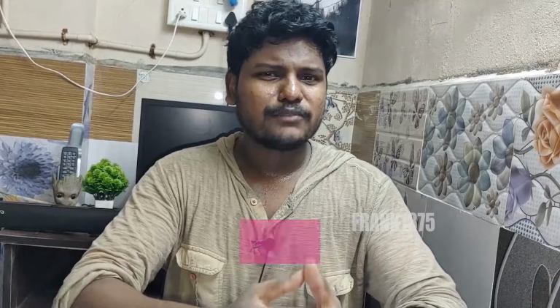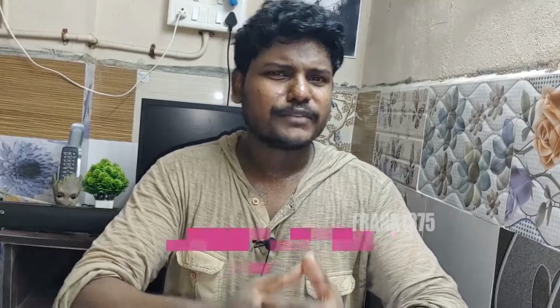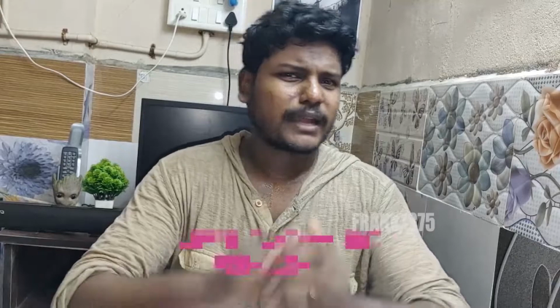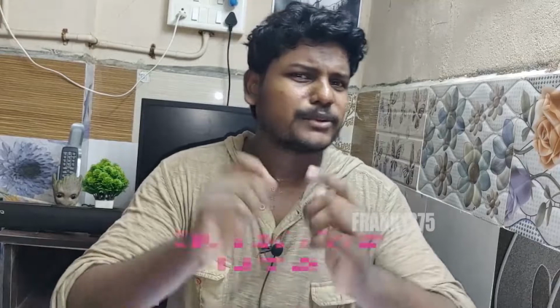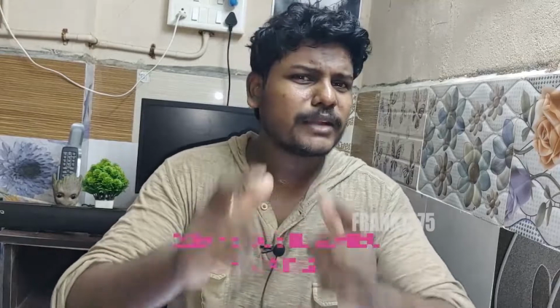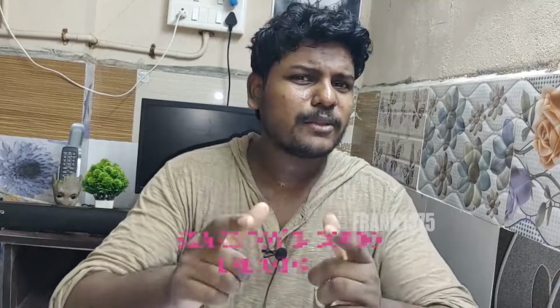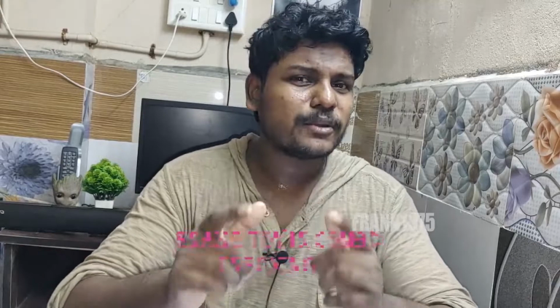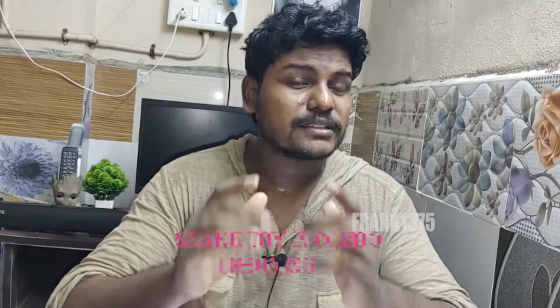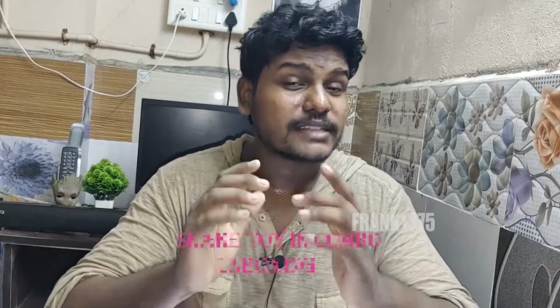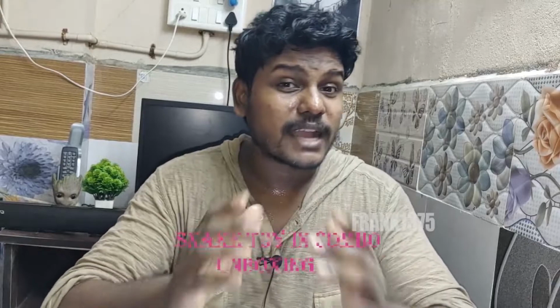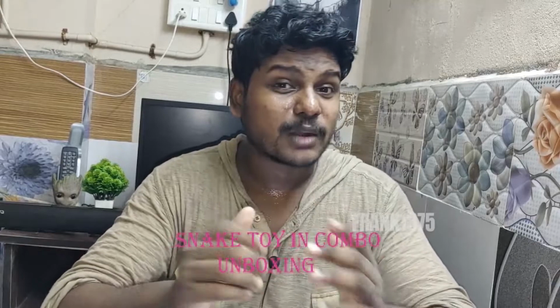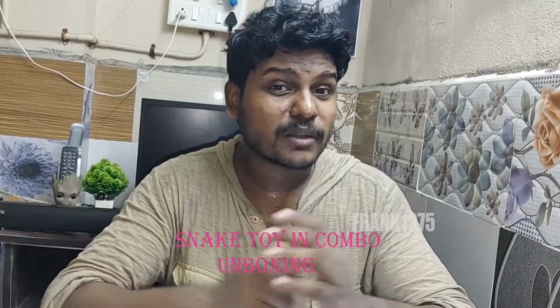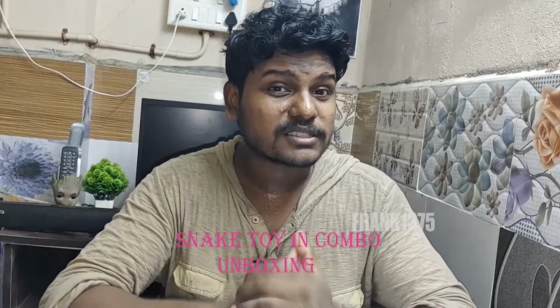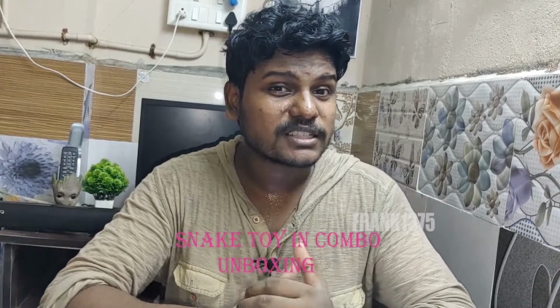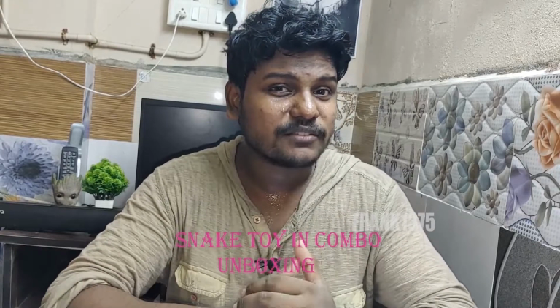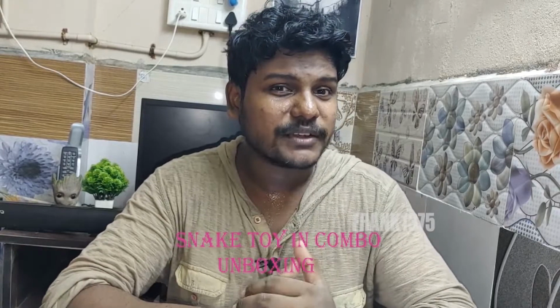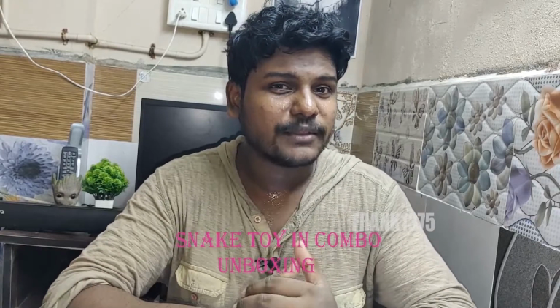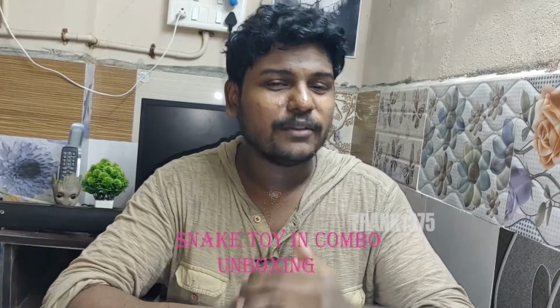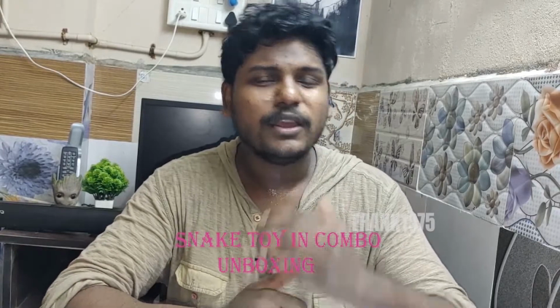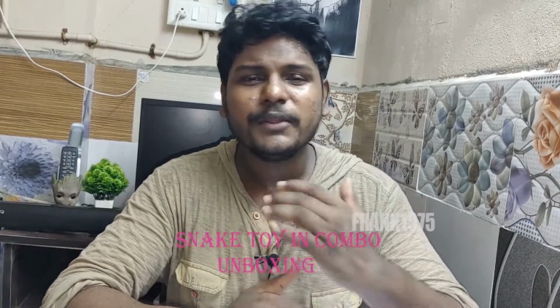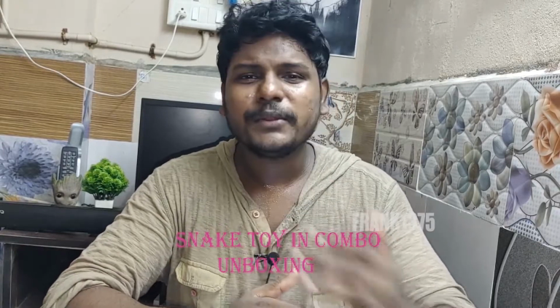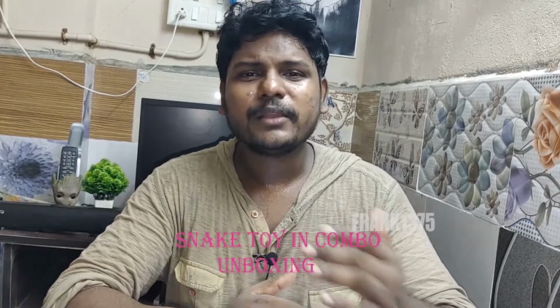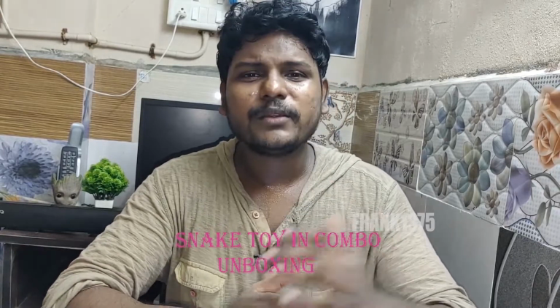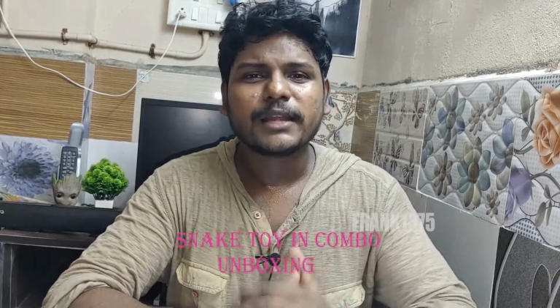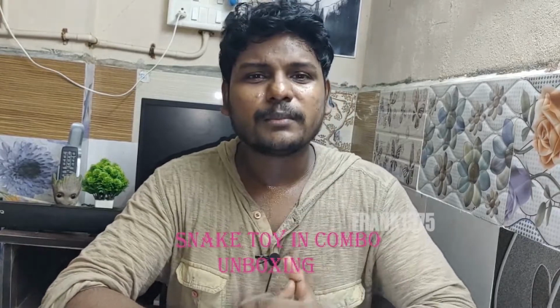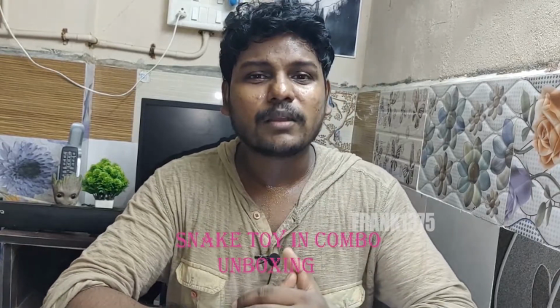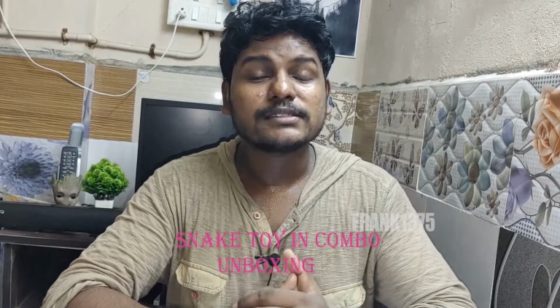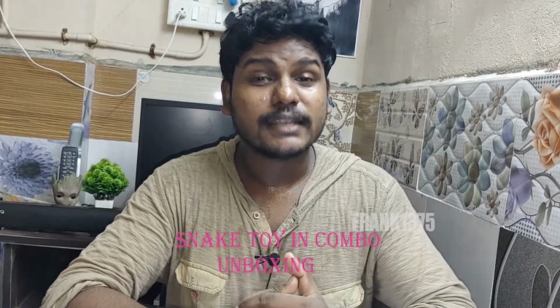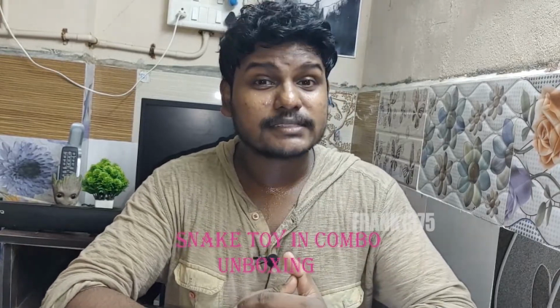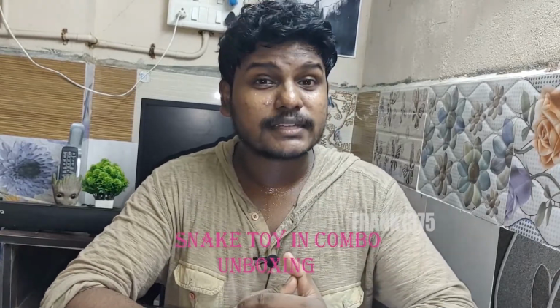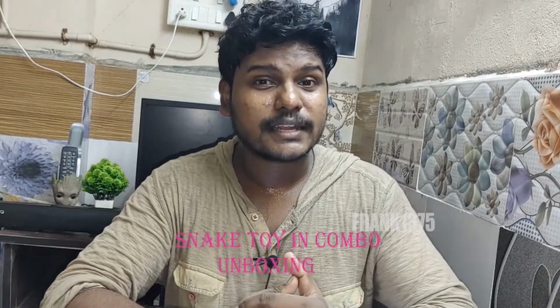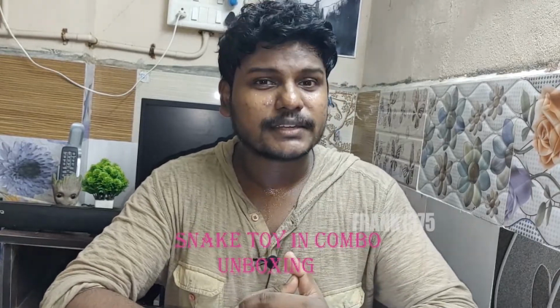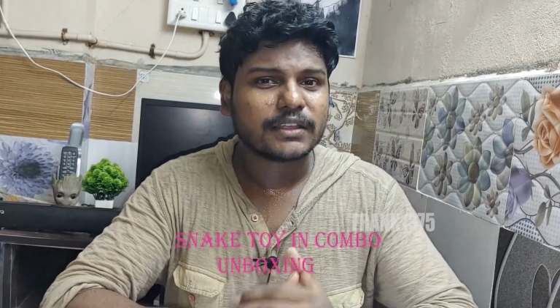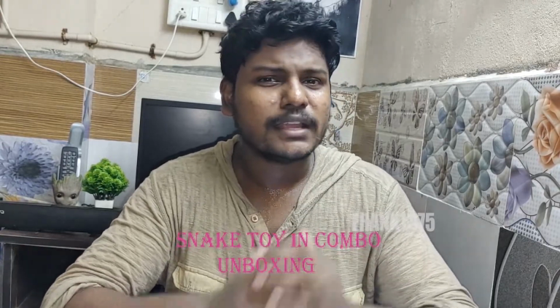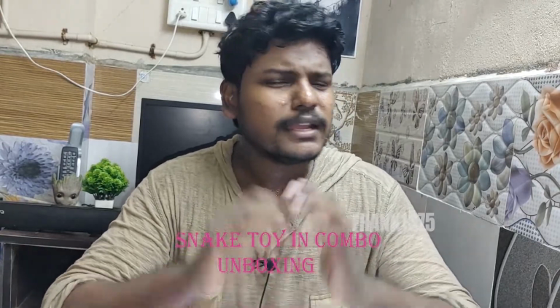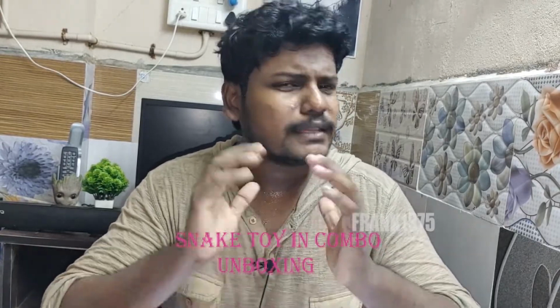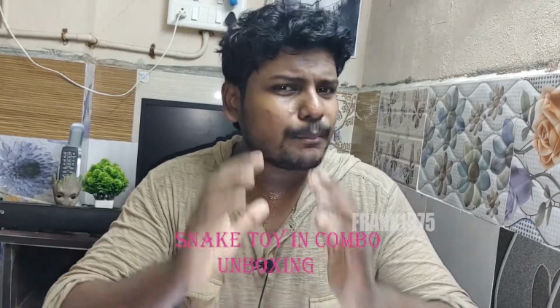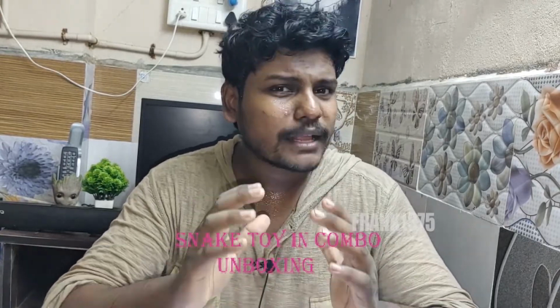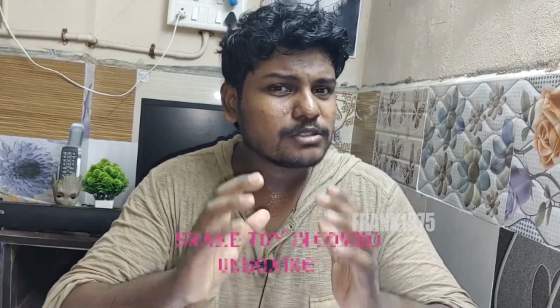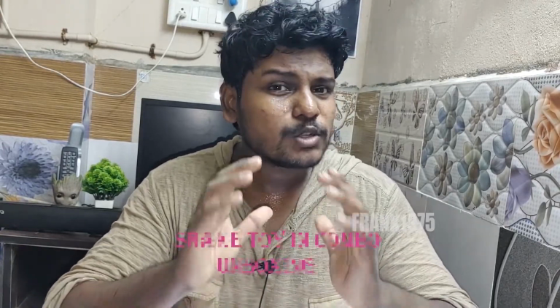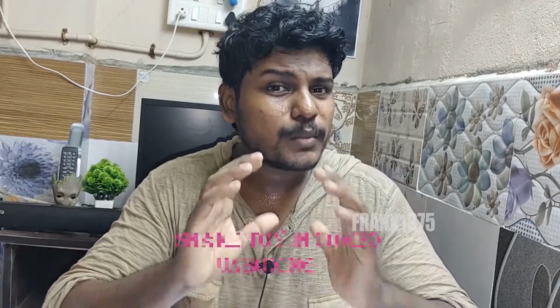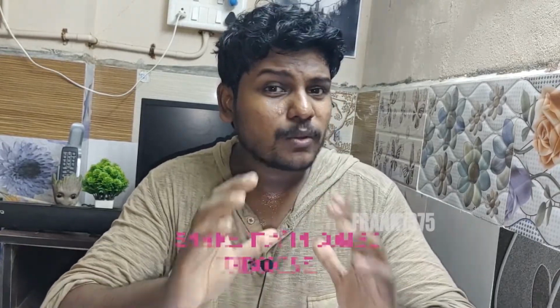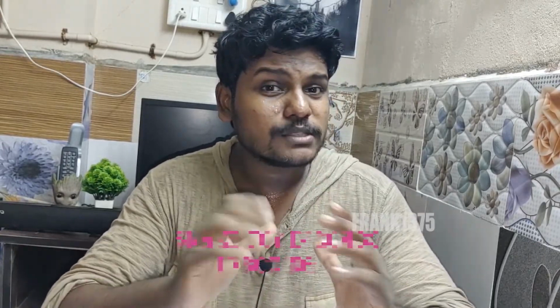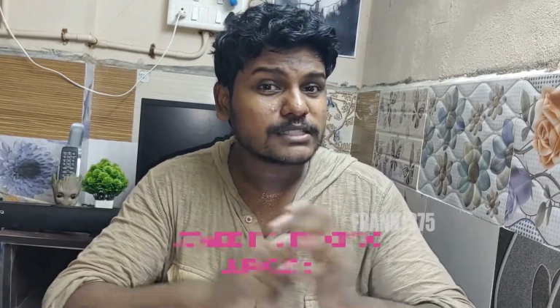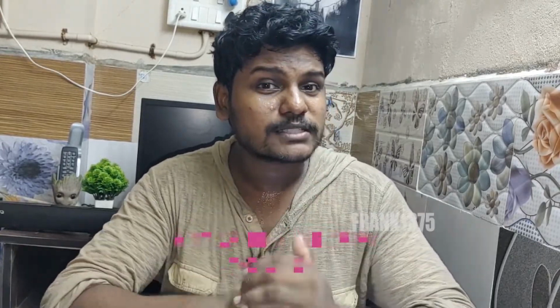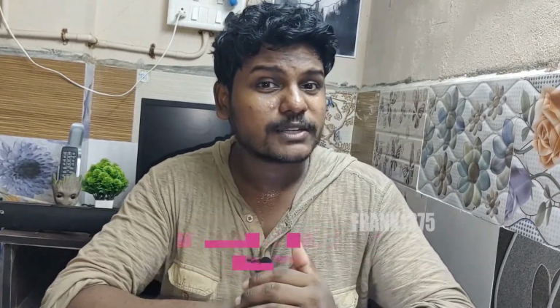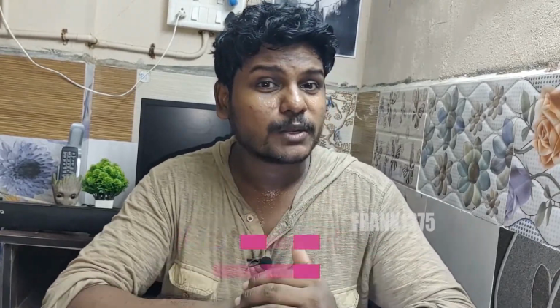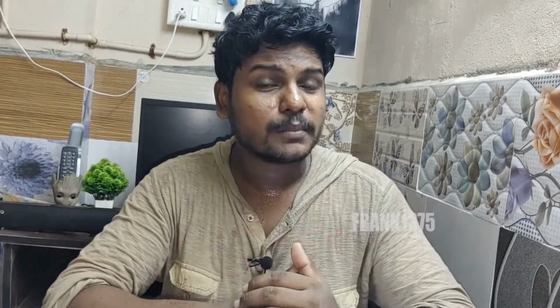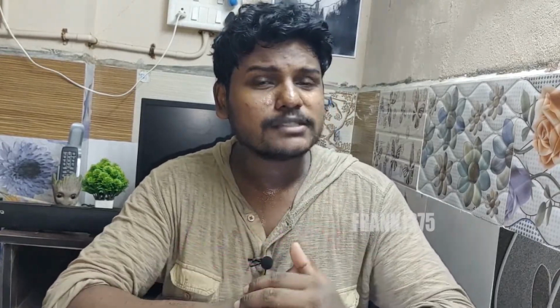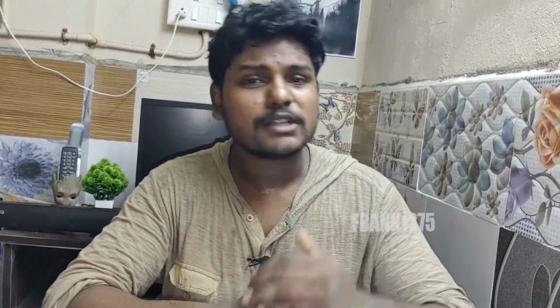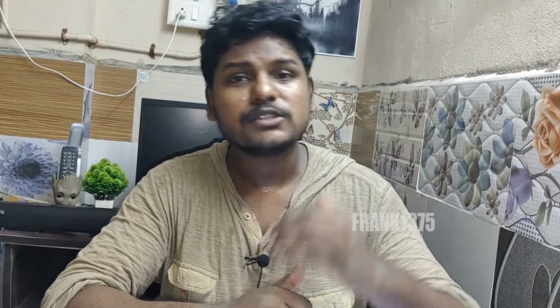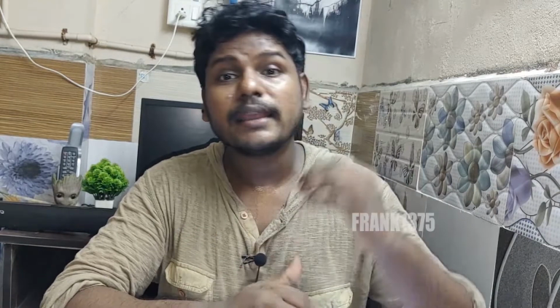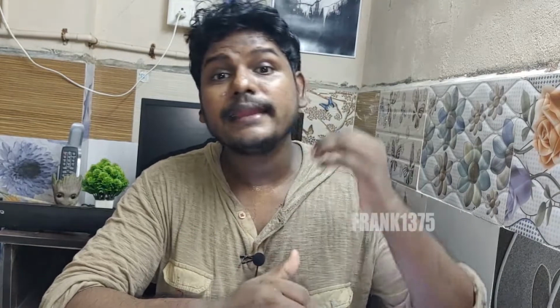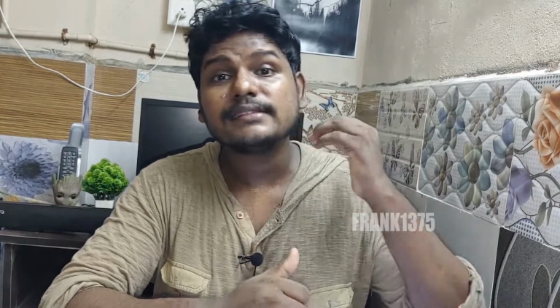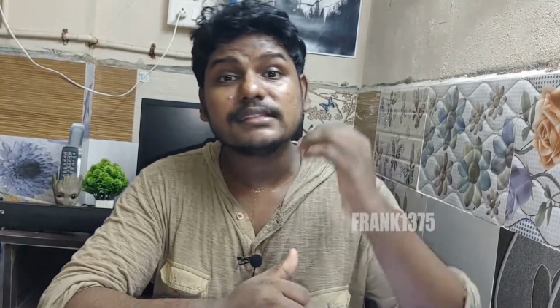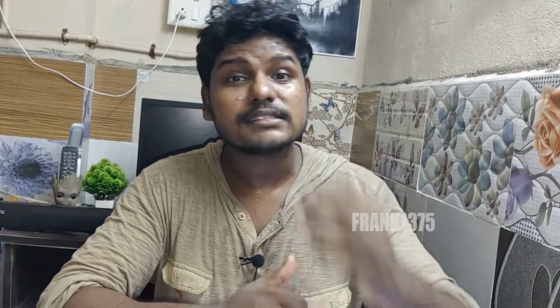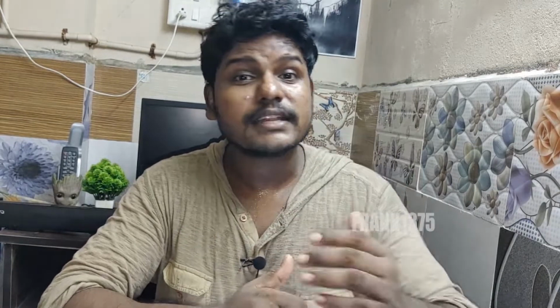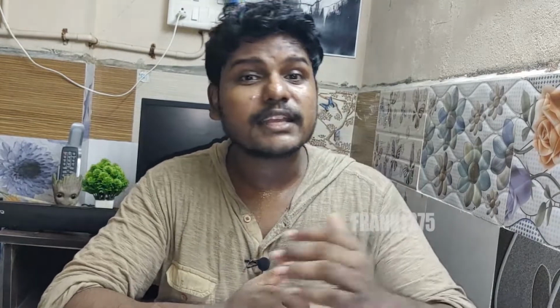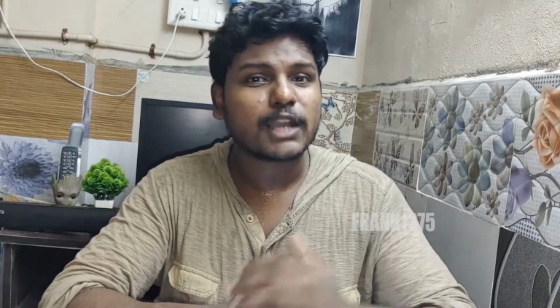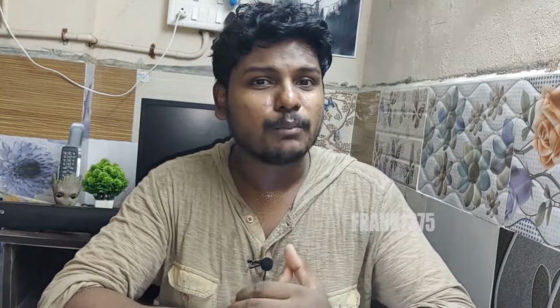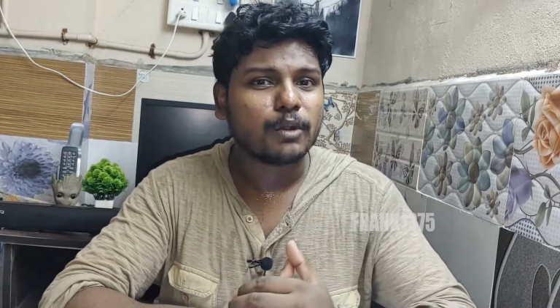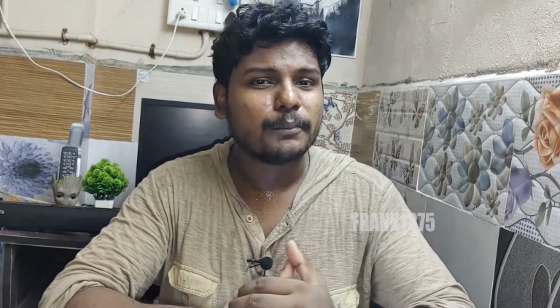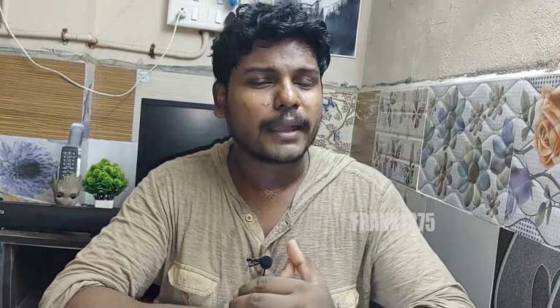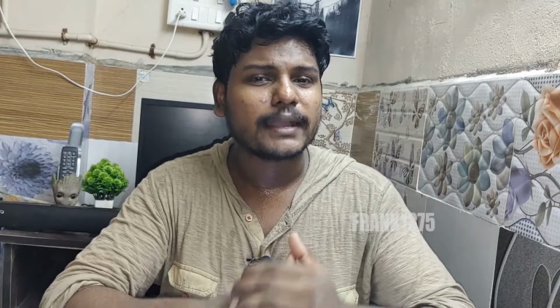Today I am going to do an unboxing video. I am going to unbox a snack toy. The price will be 160 rupees. Also, it is a snack combo pack.